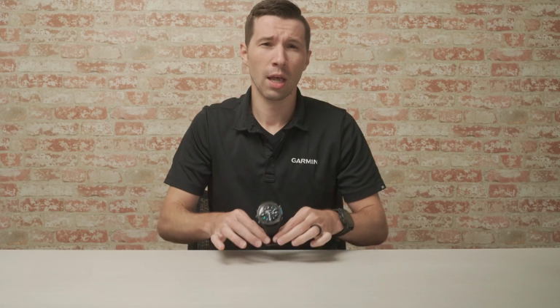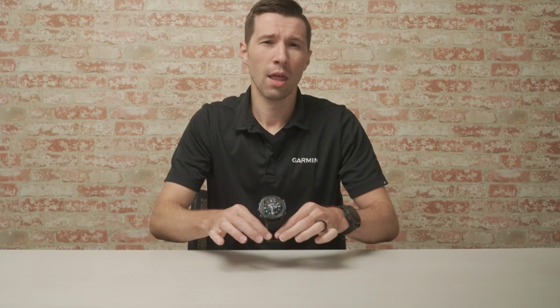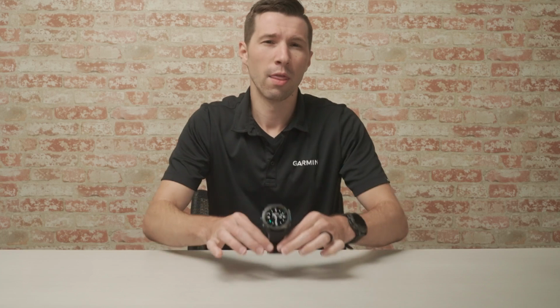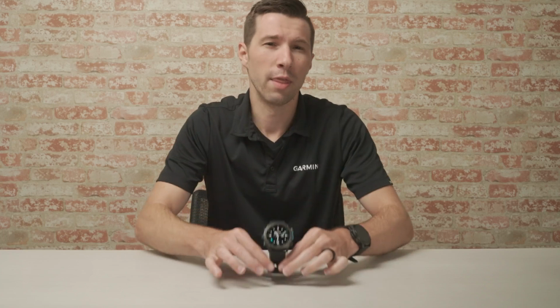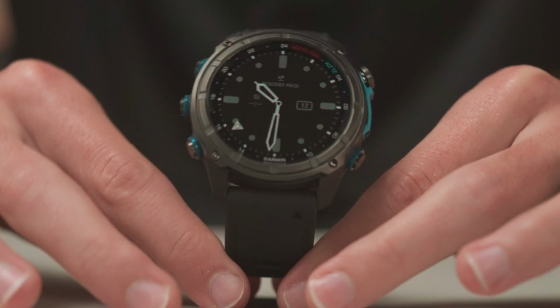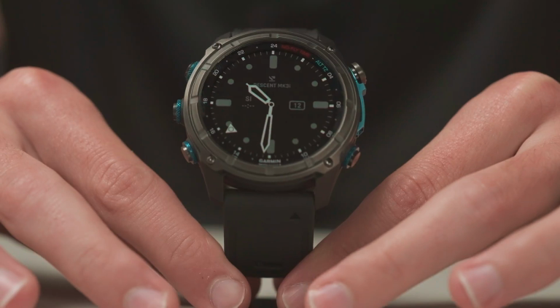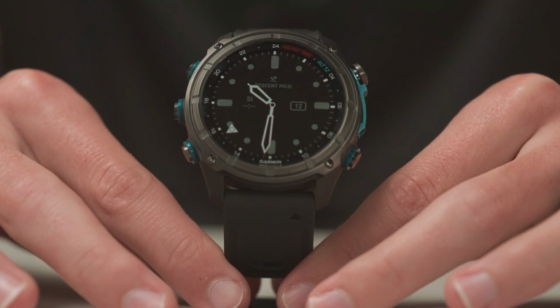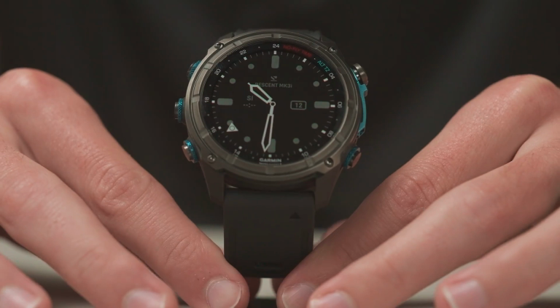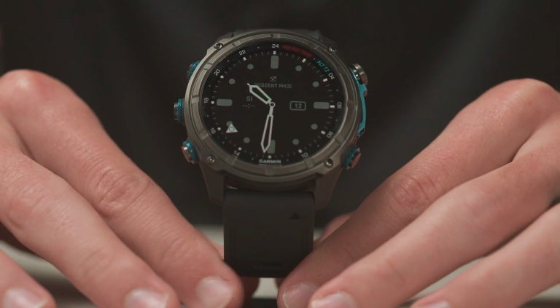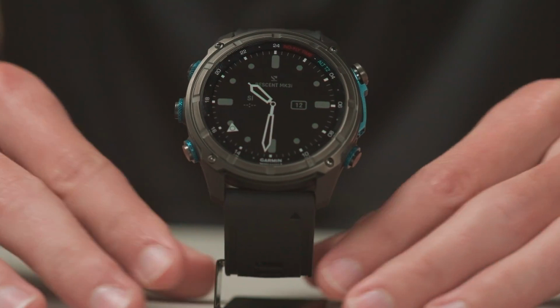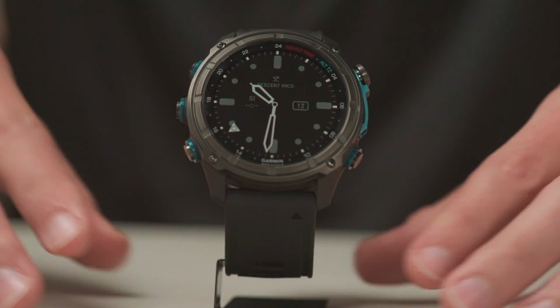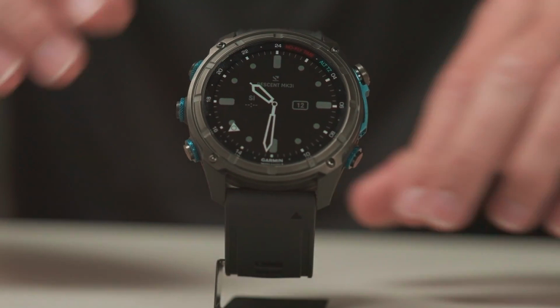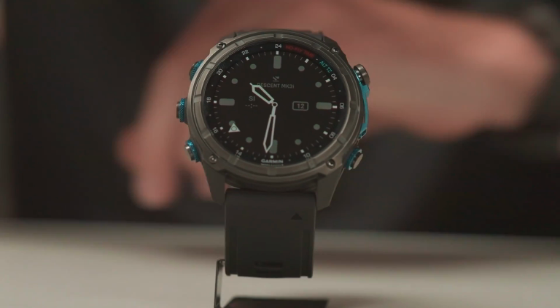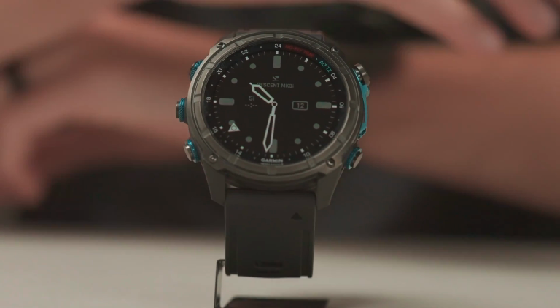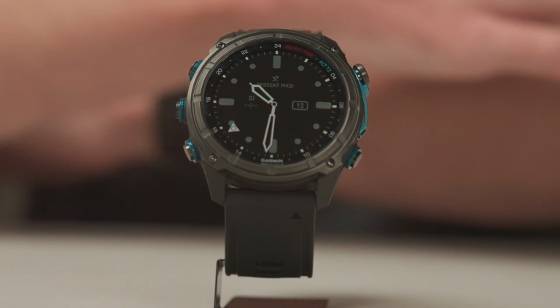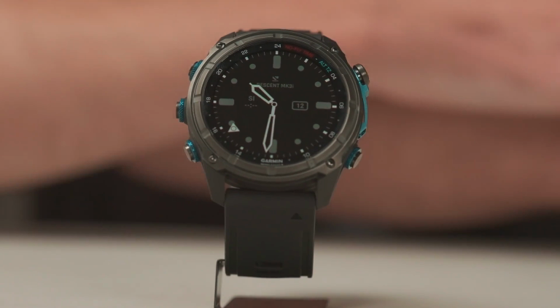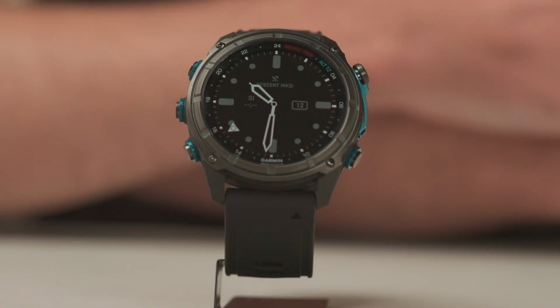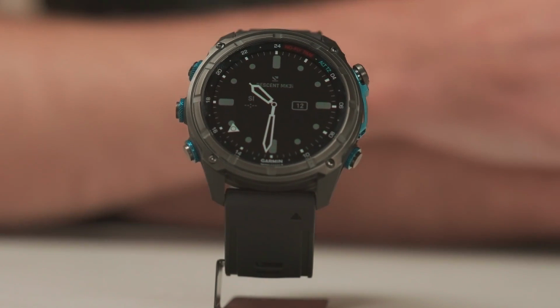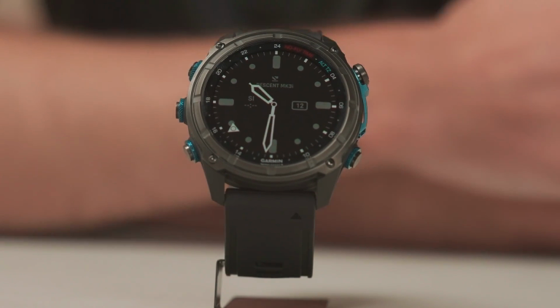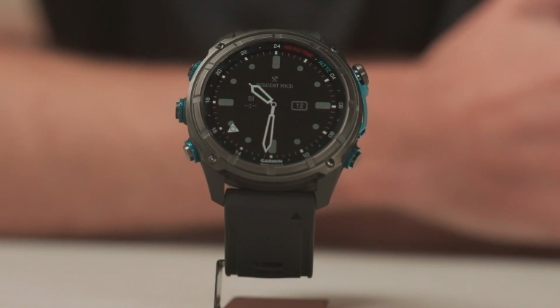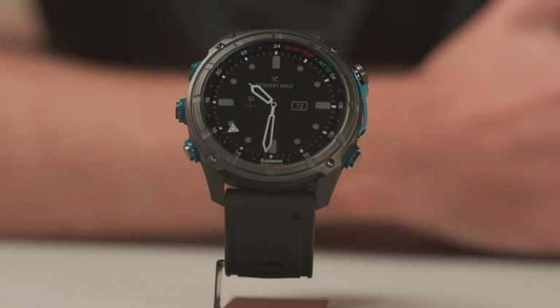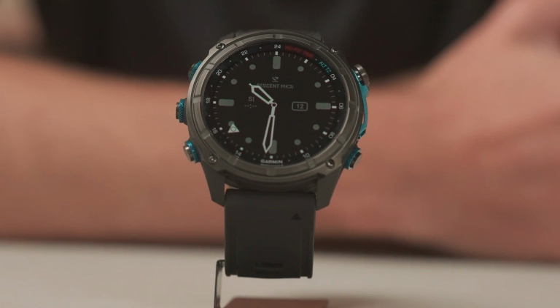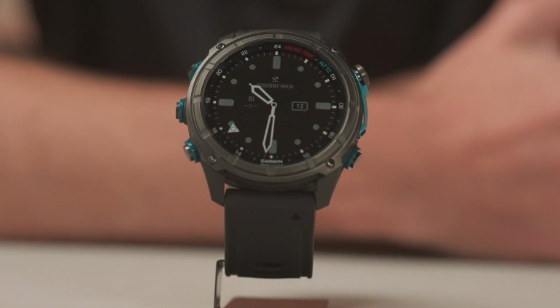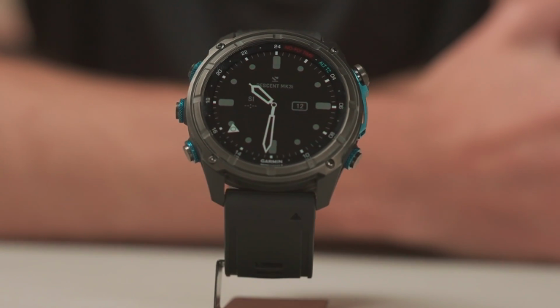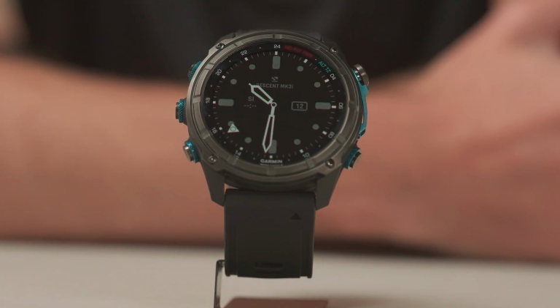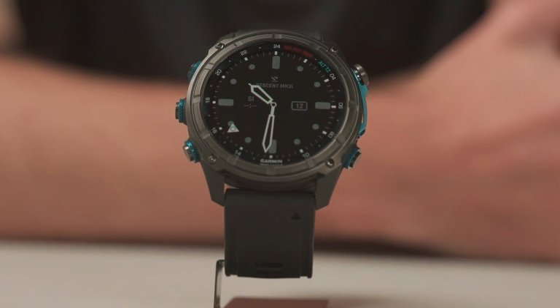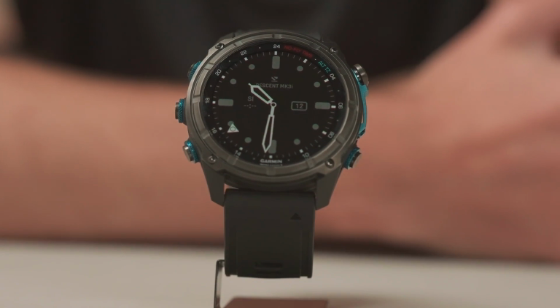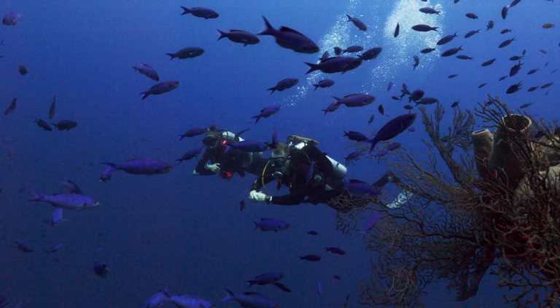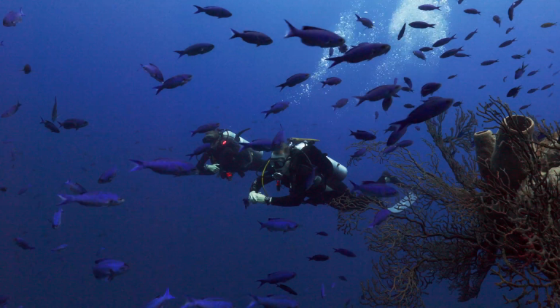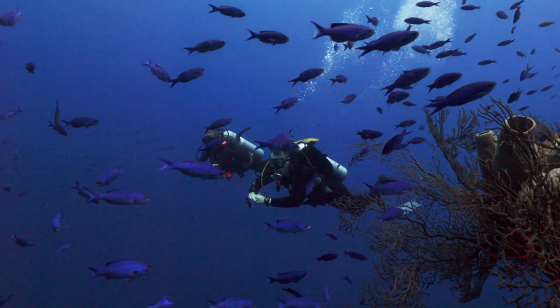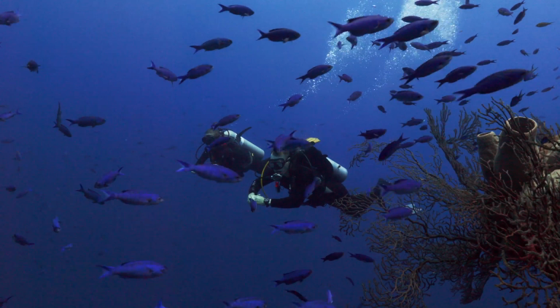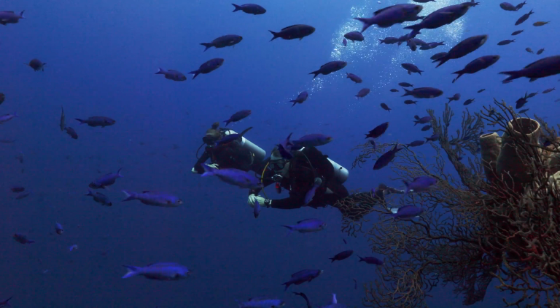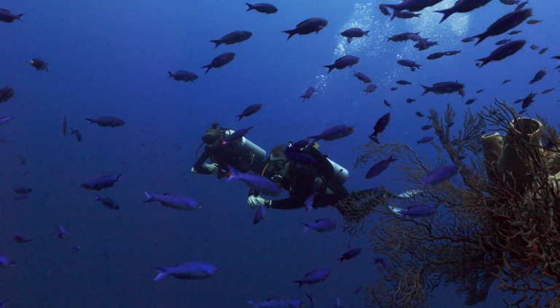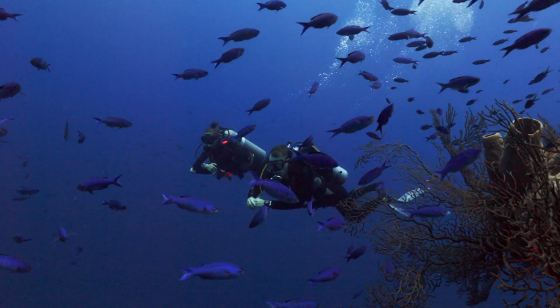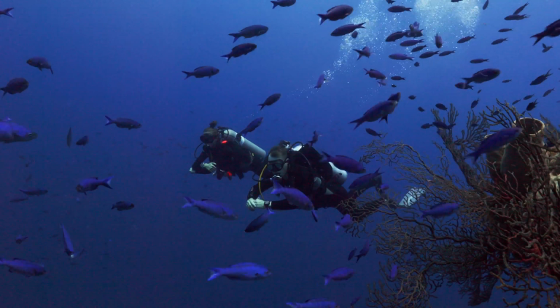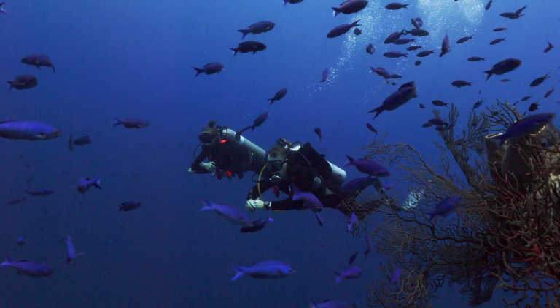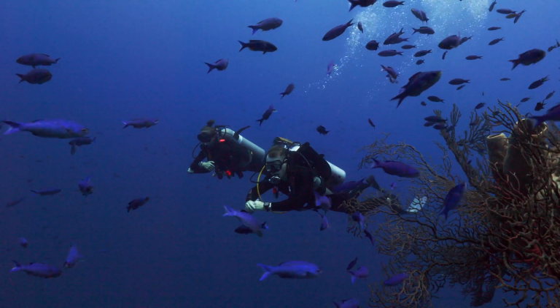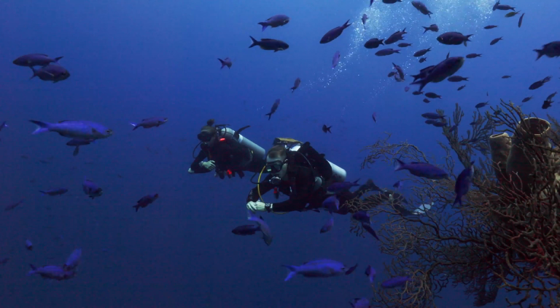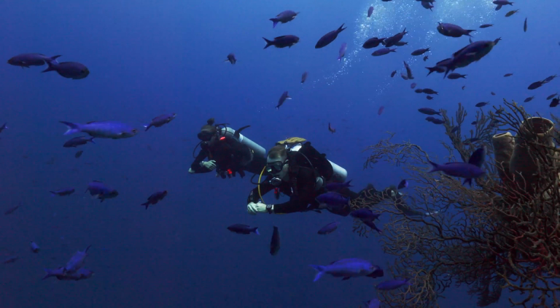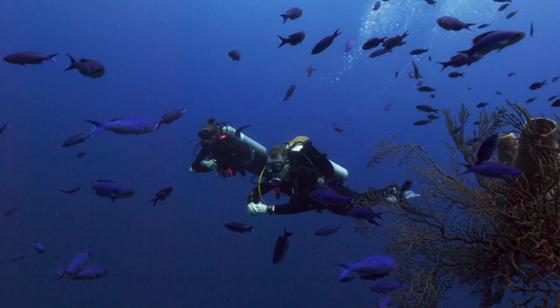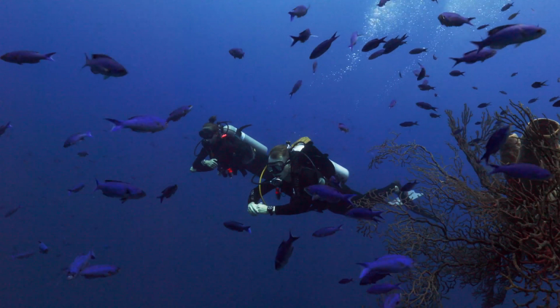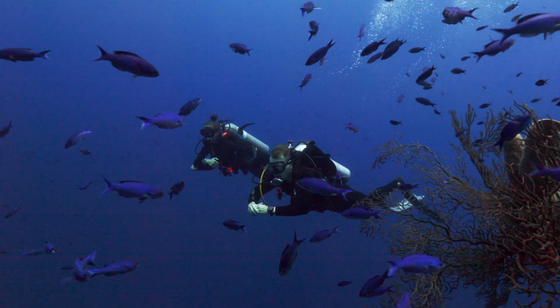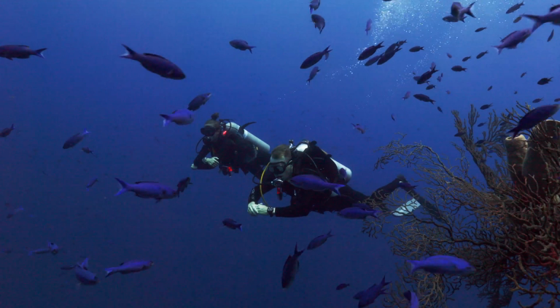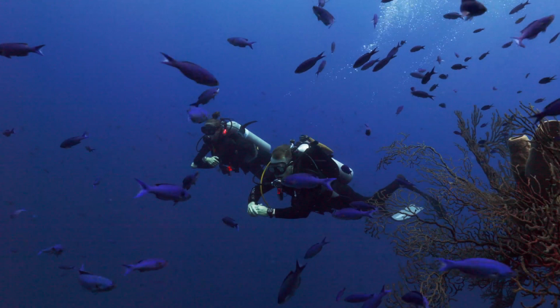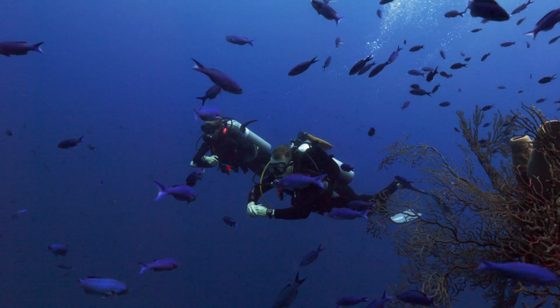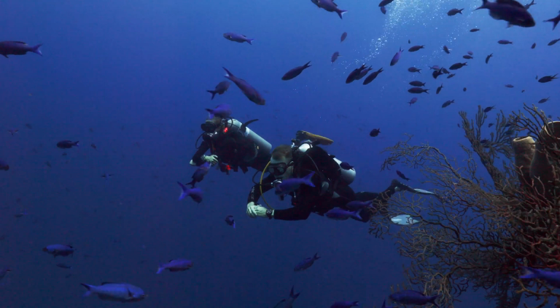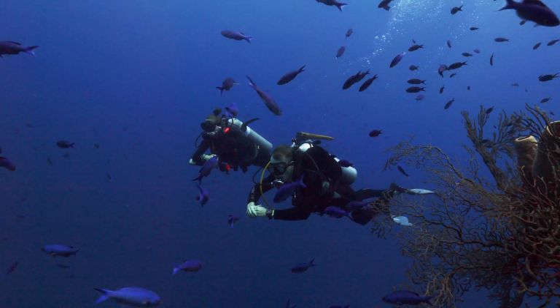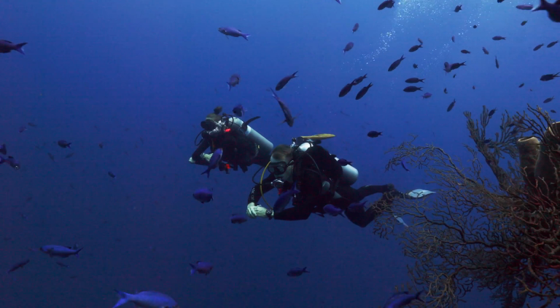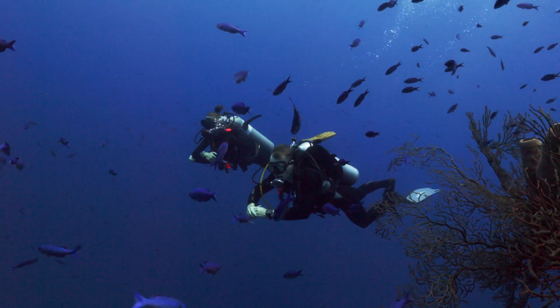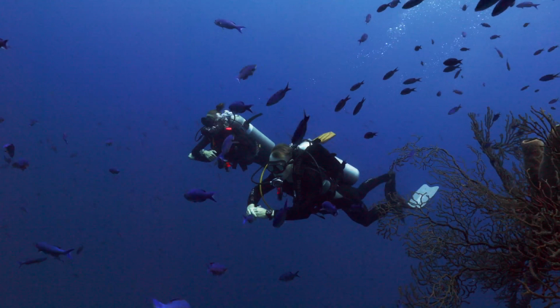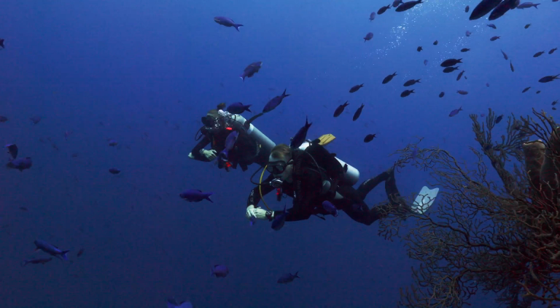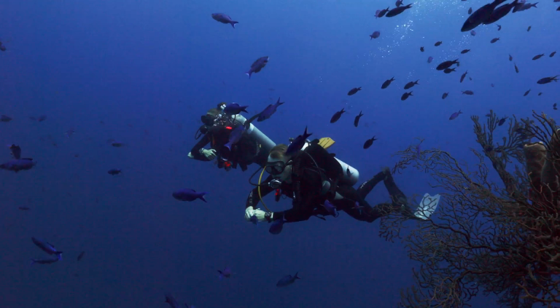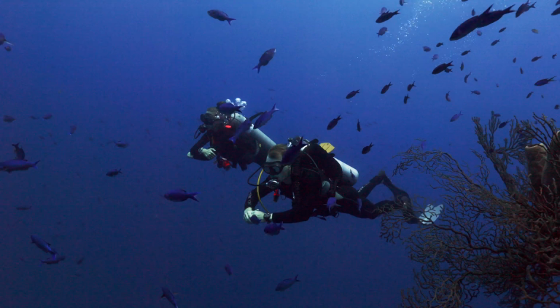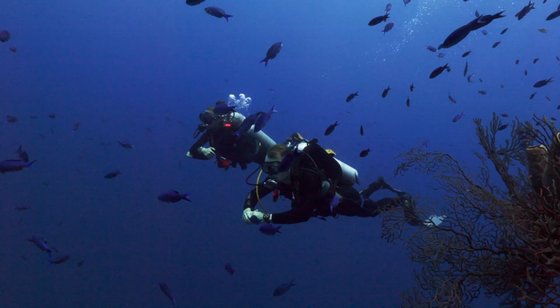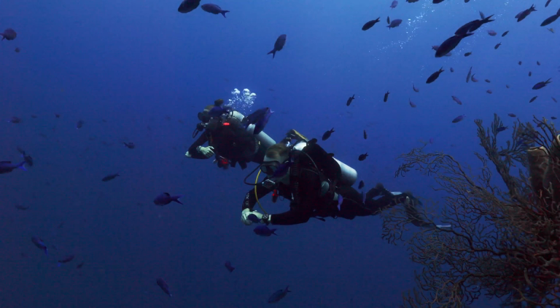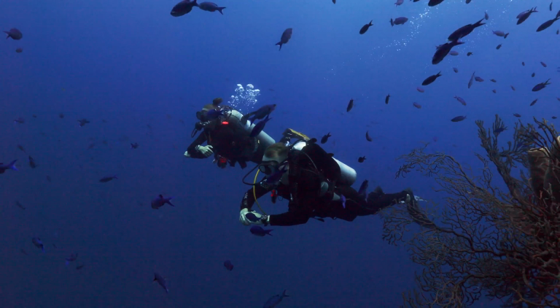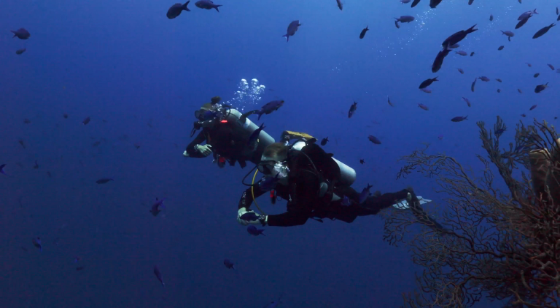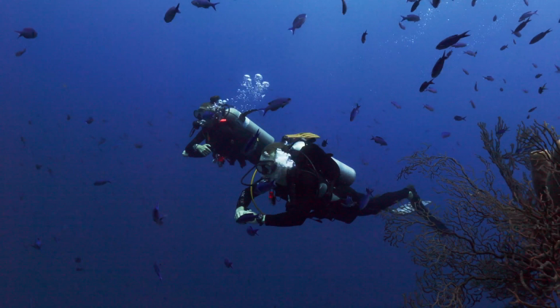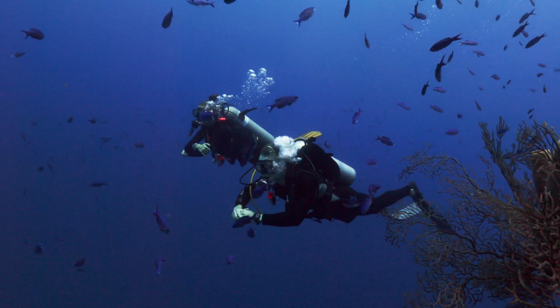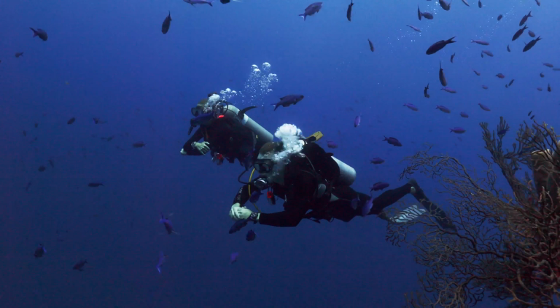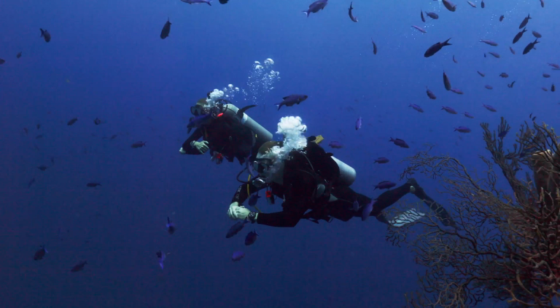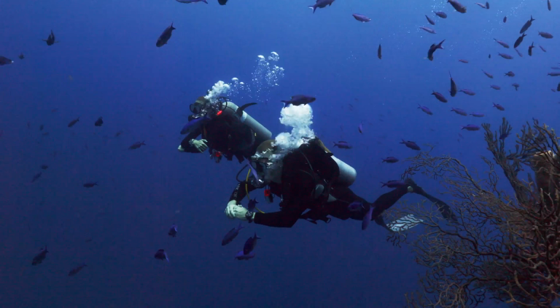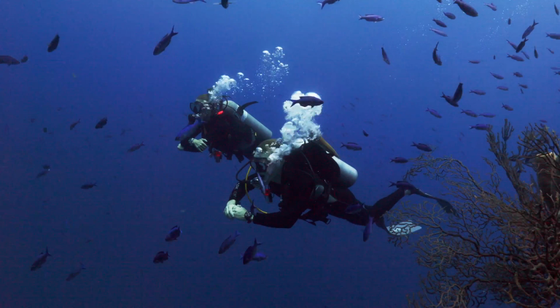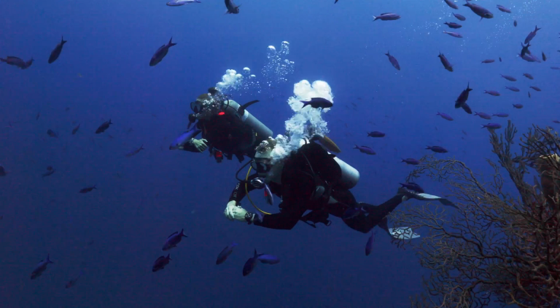This is the Descent MK3 Dive Computer, Garmin's newest and most feature-rich option to help you make the most out of each dive experience.